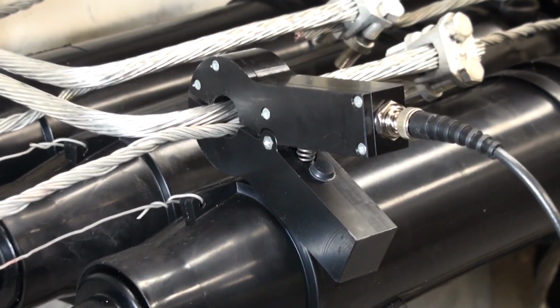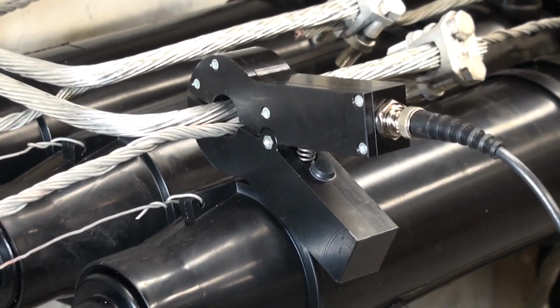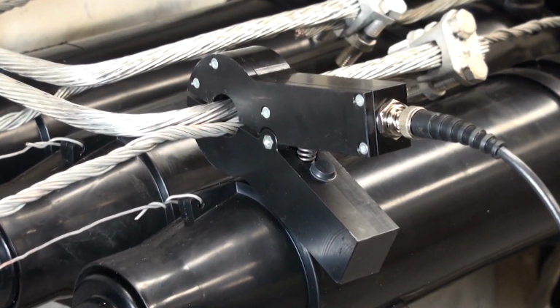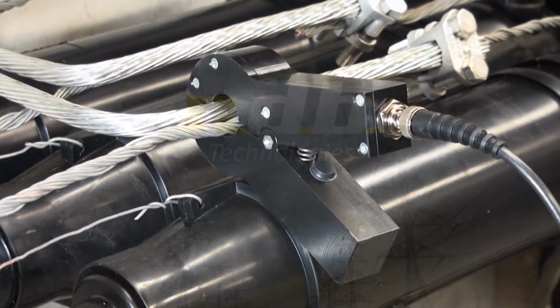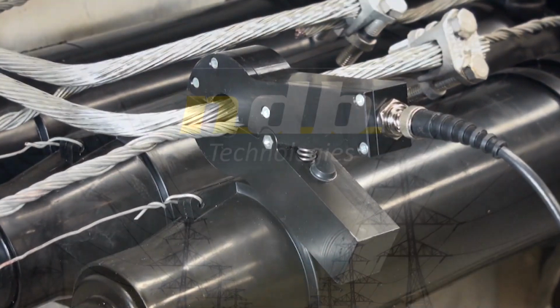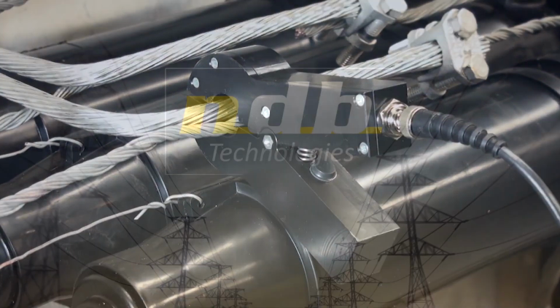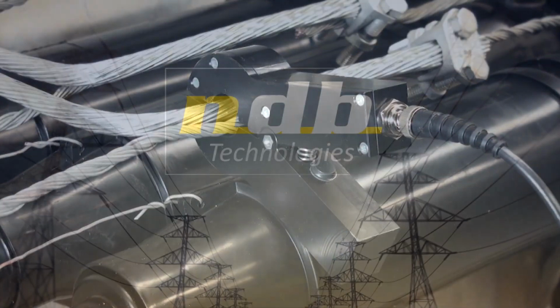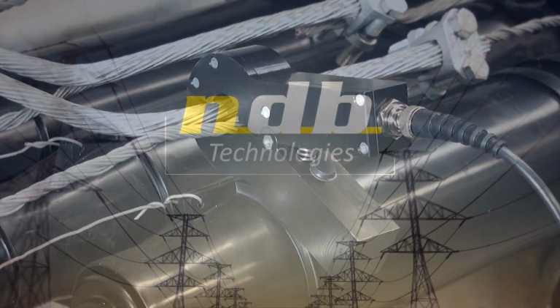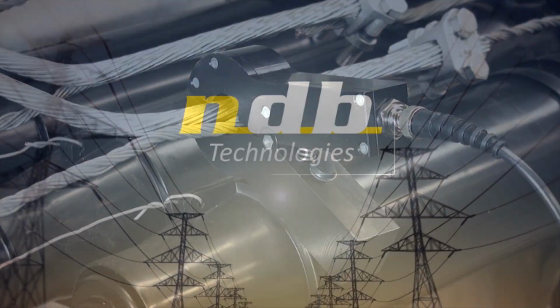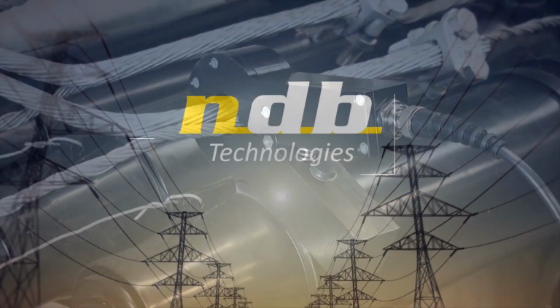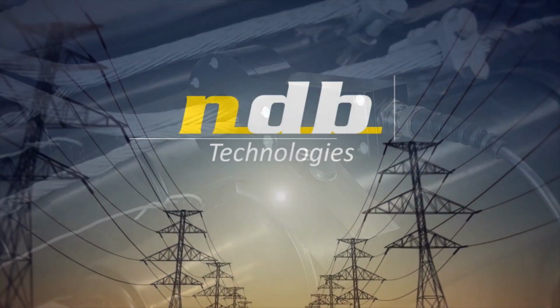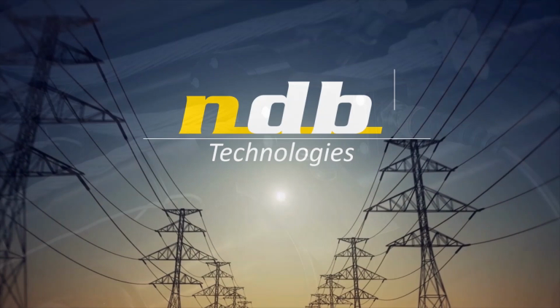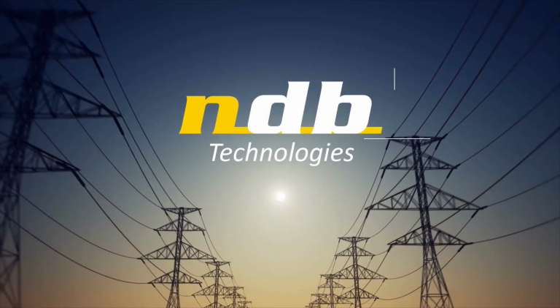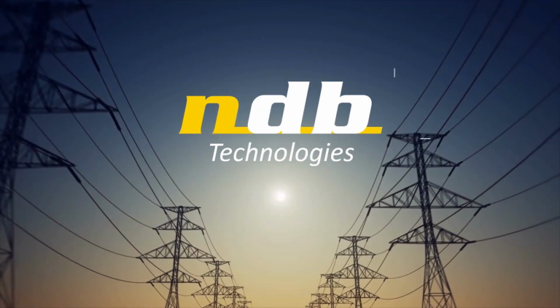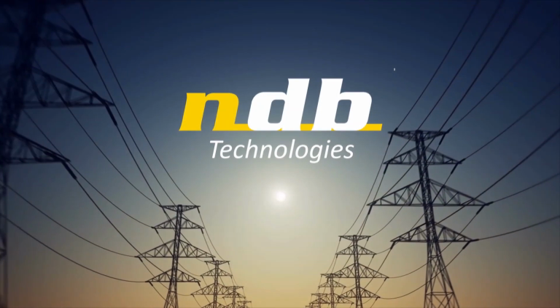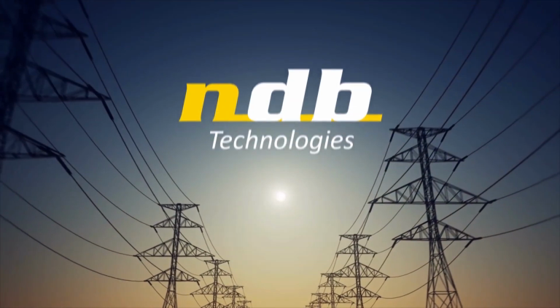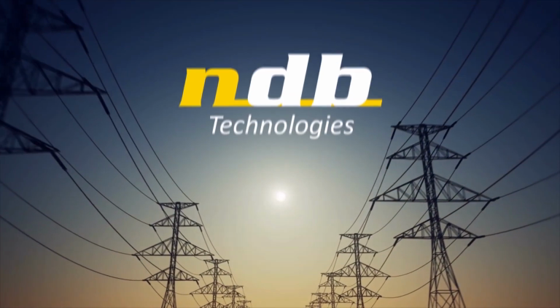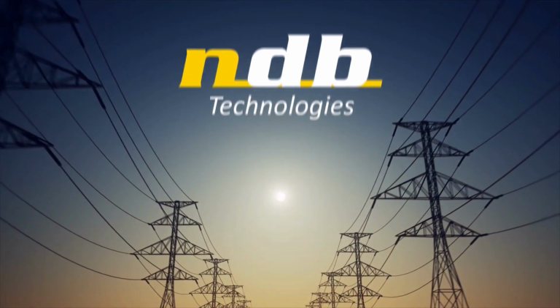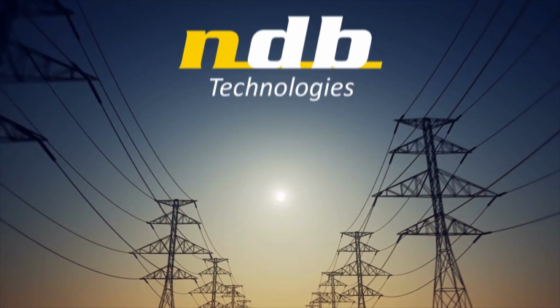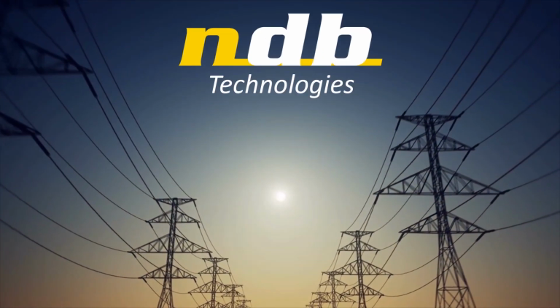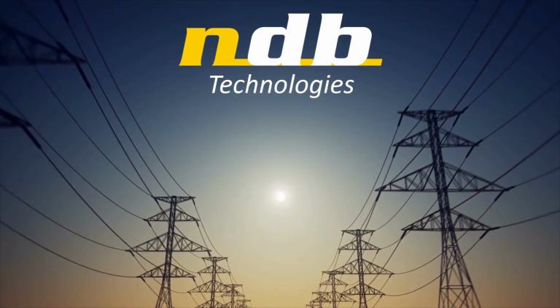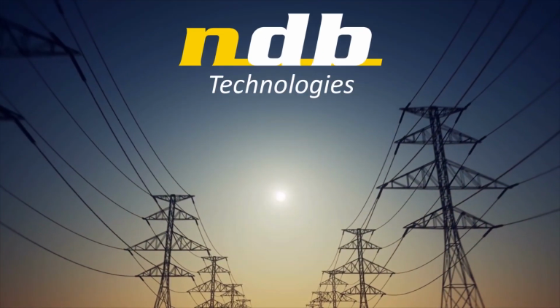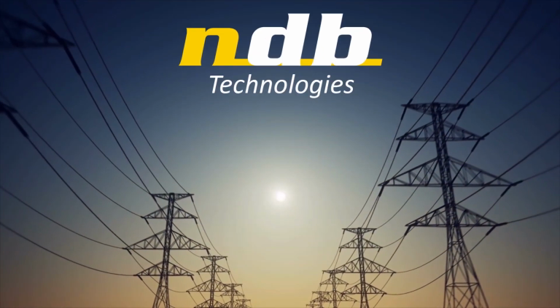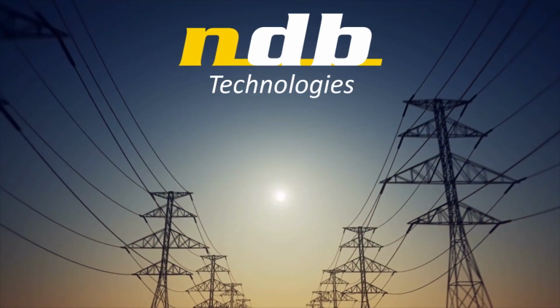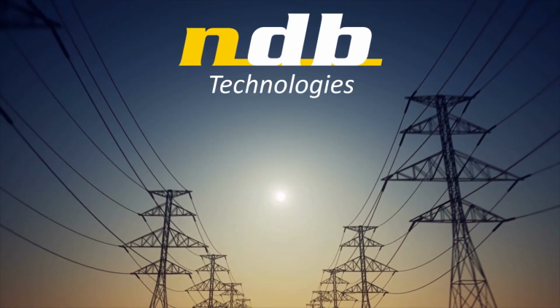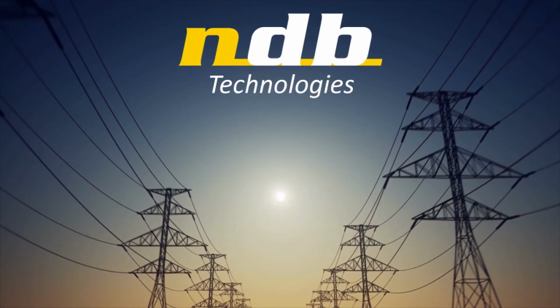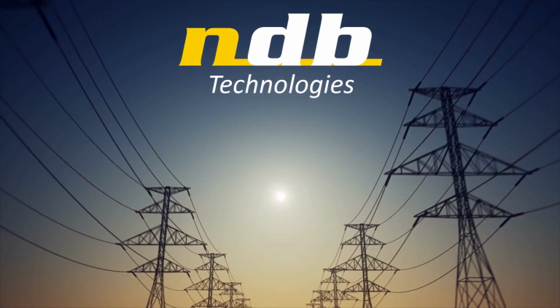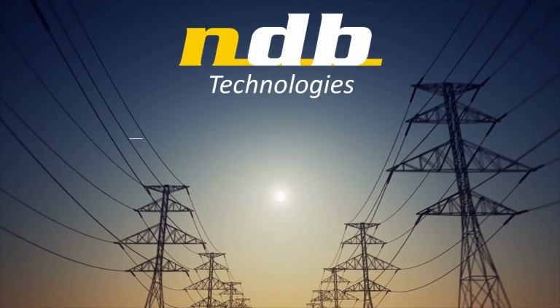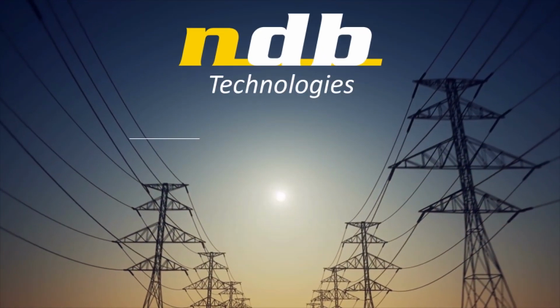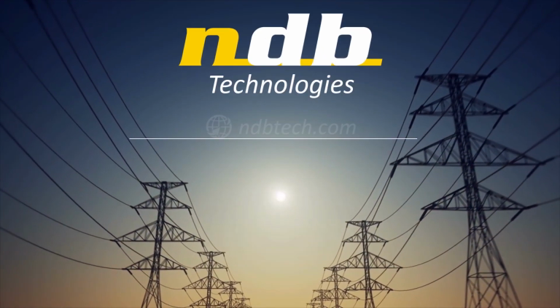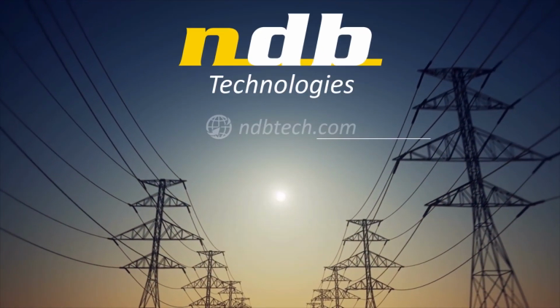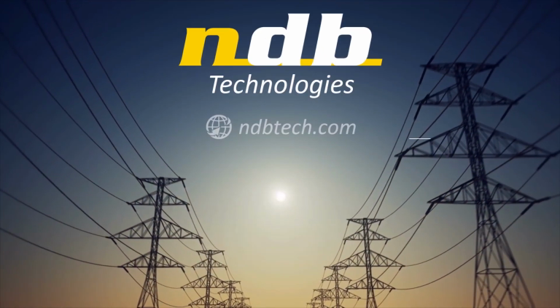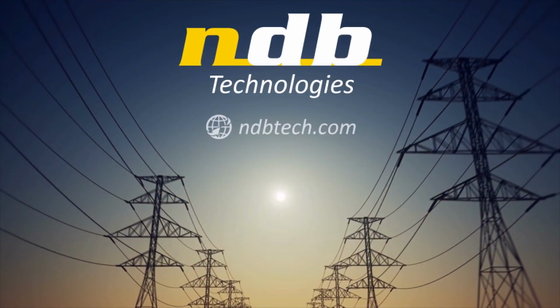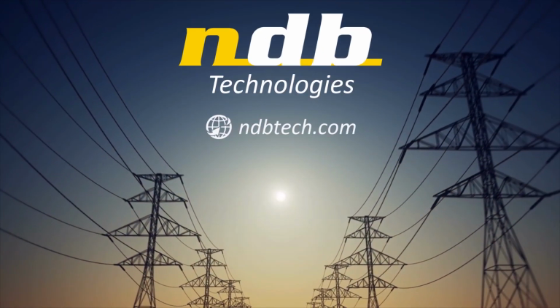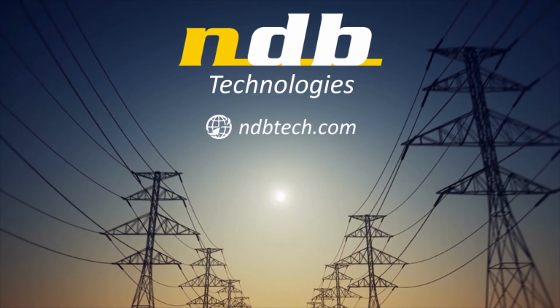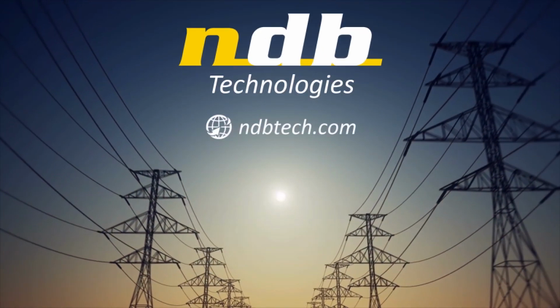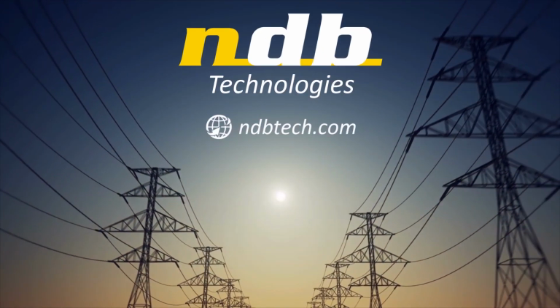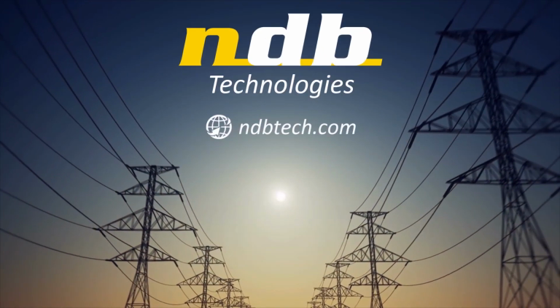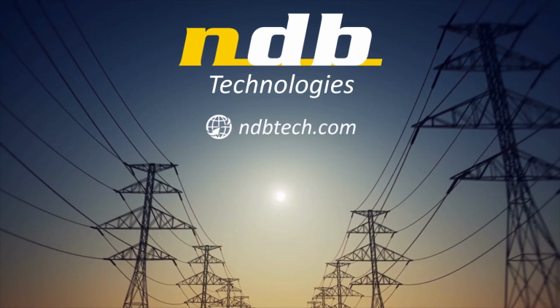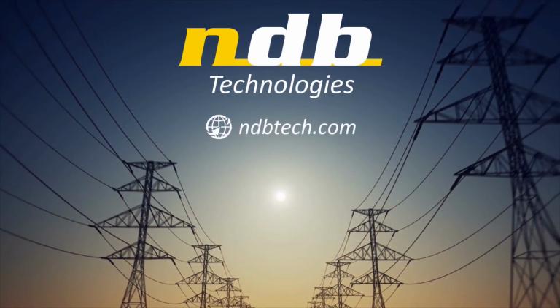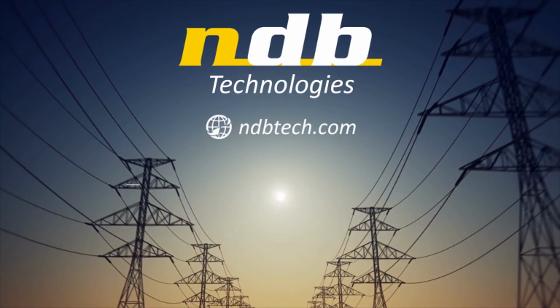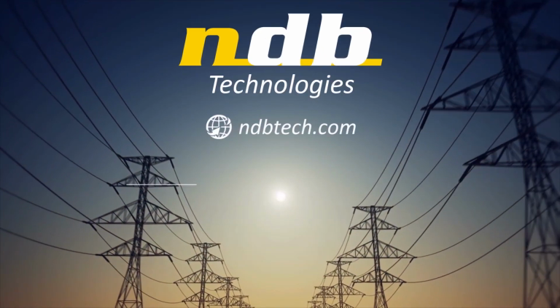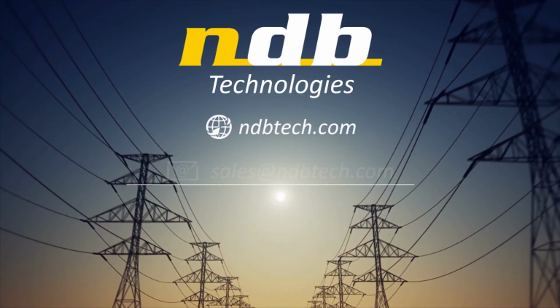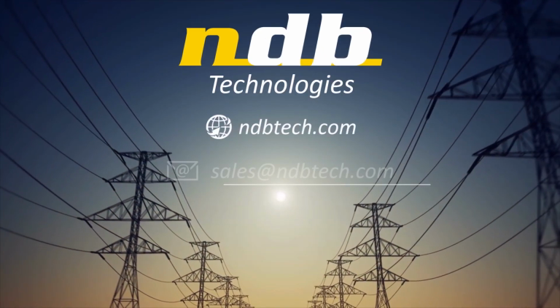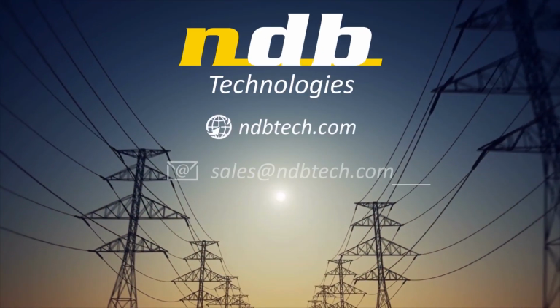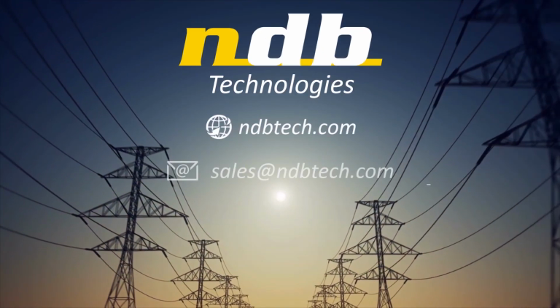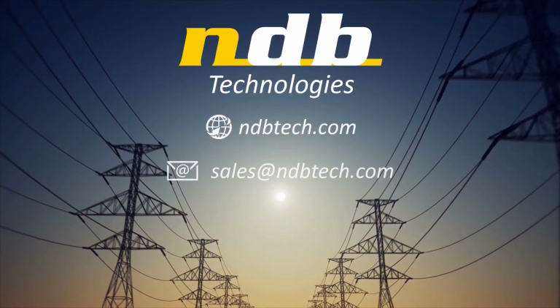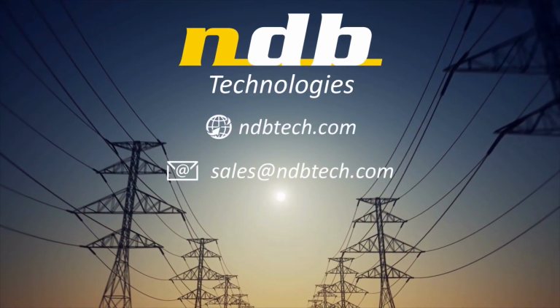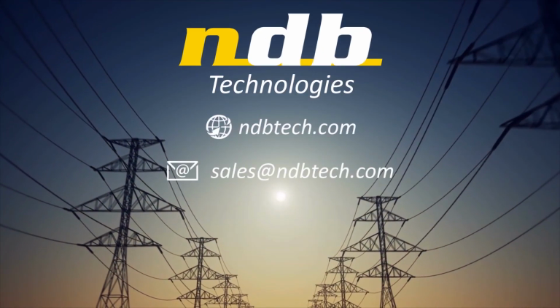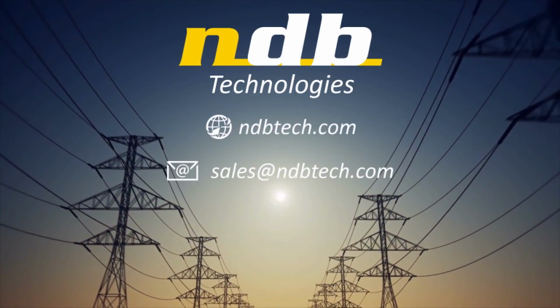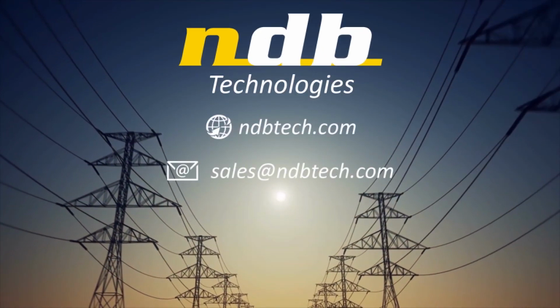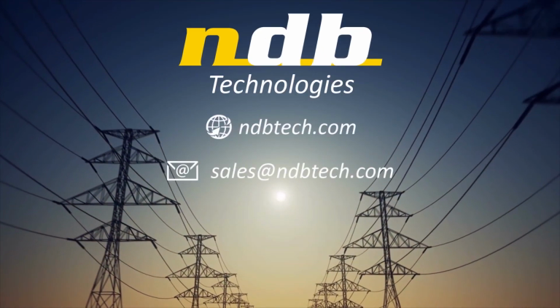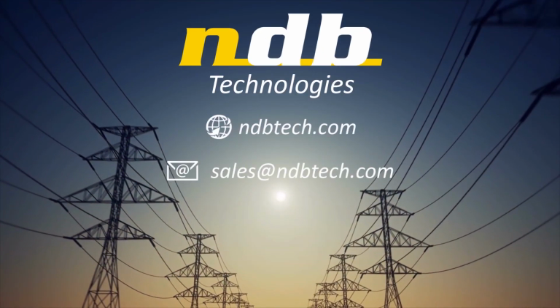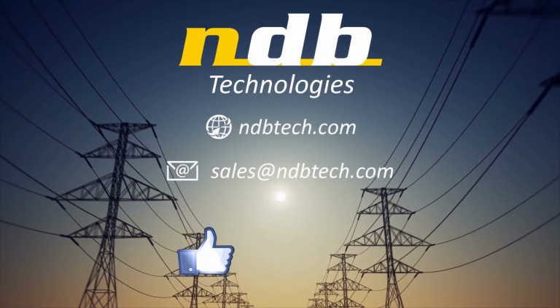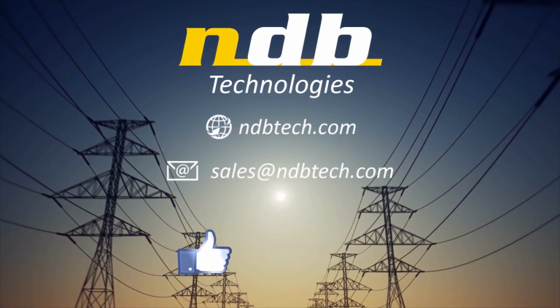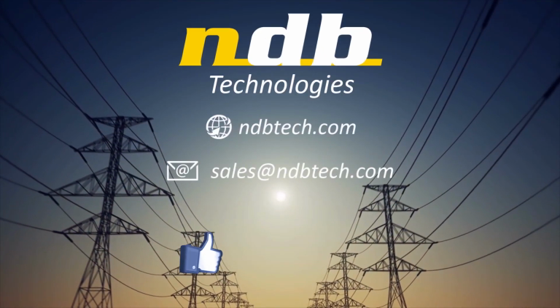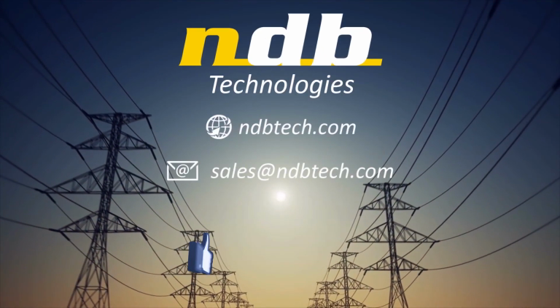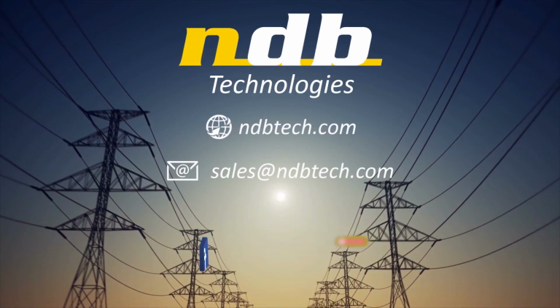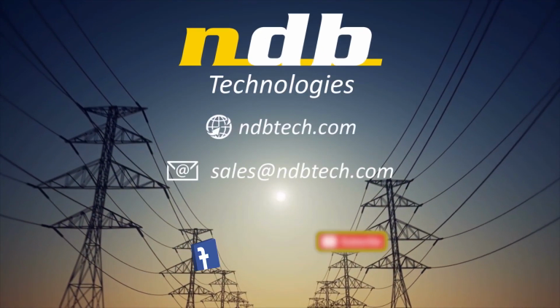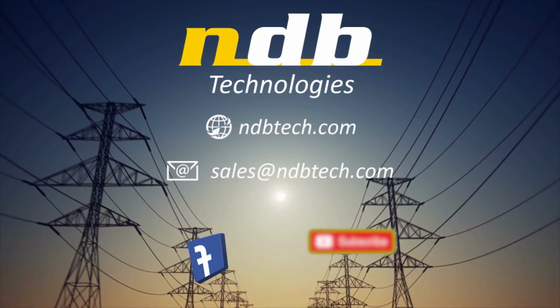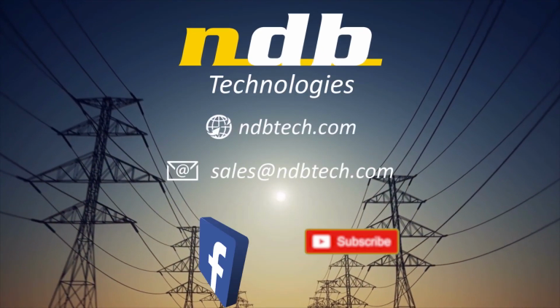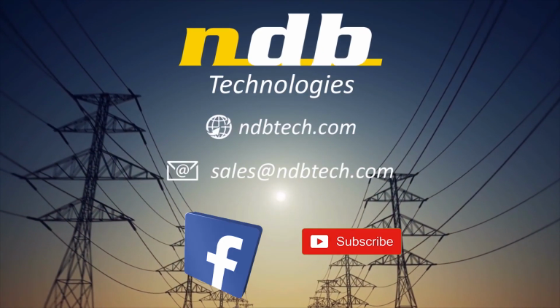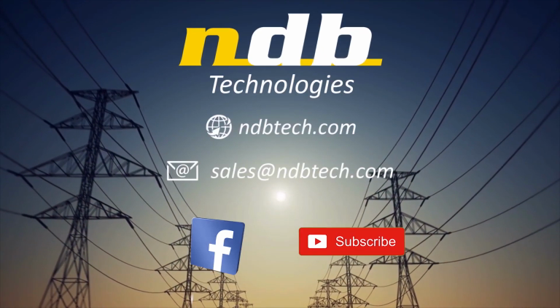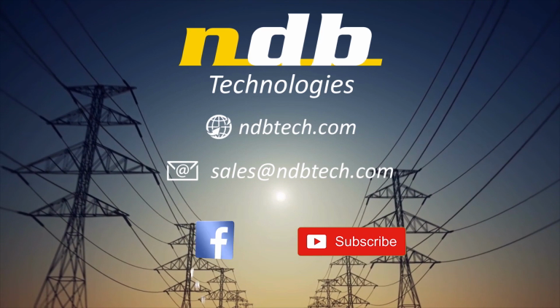For more information, please contact us at sales@ndbtech.com.